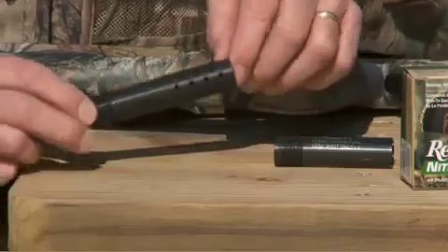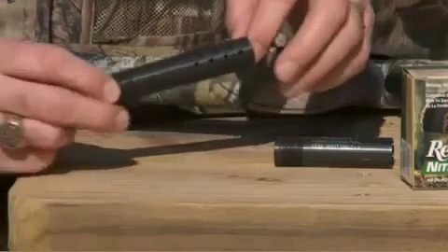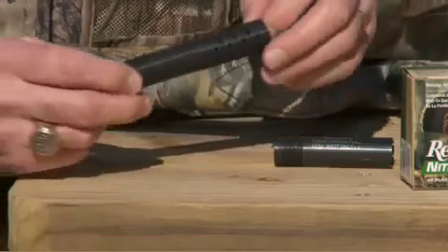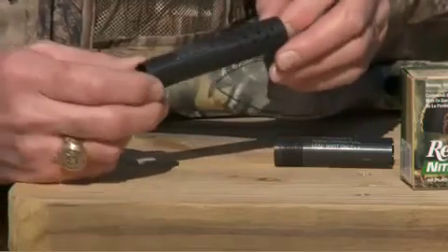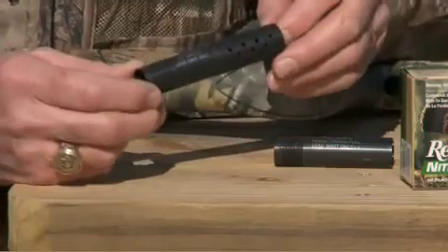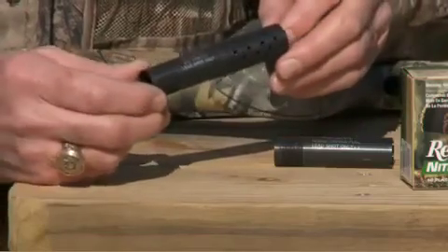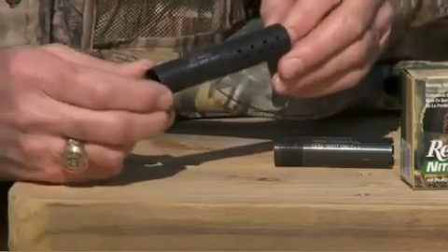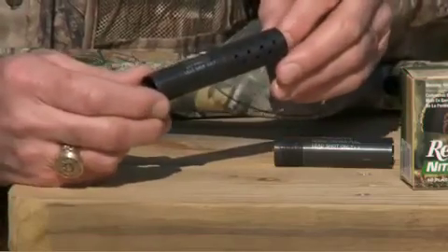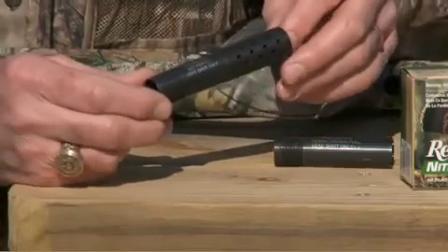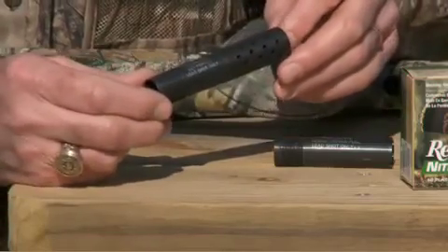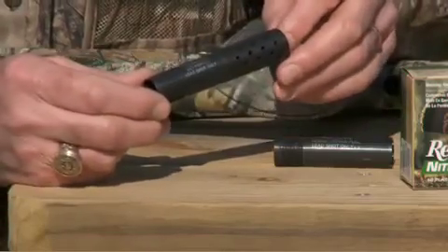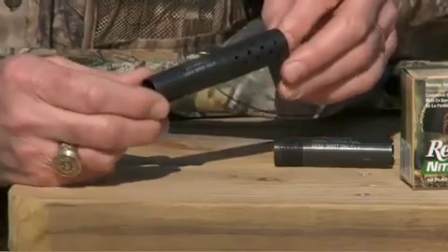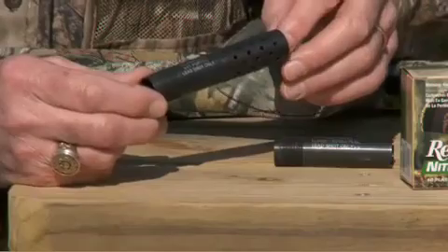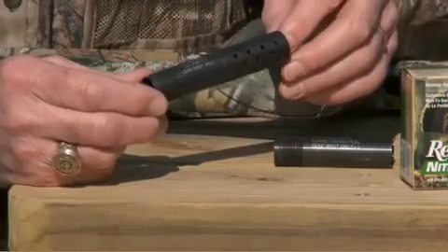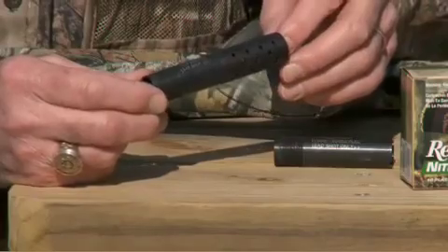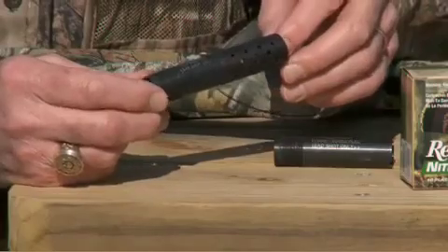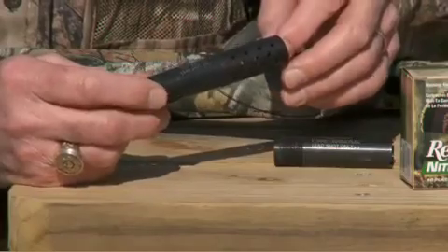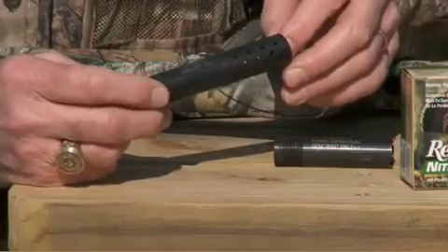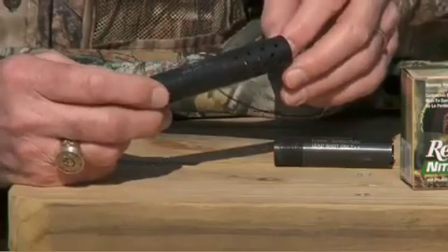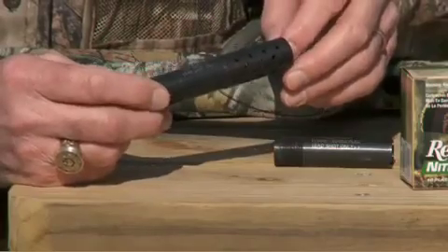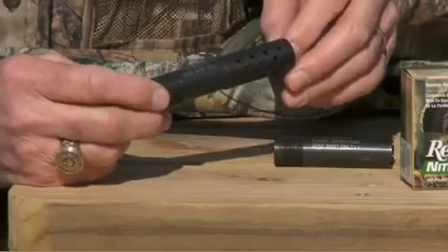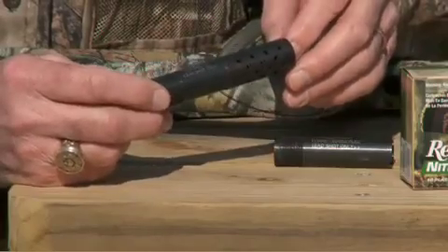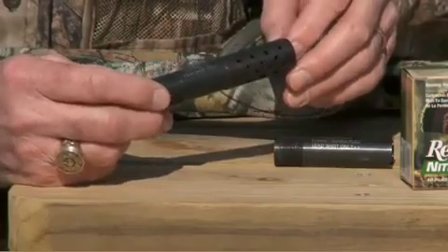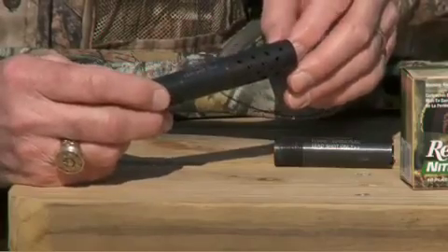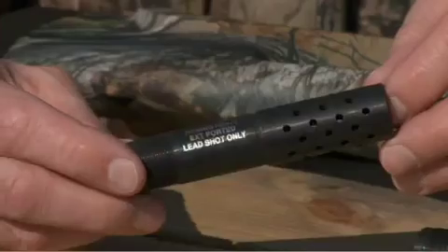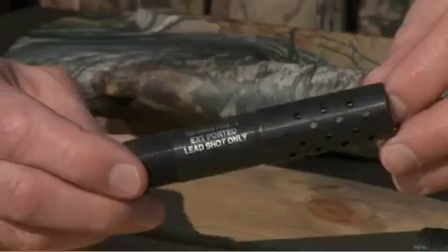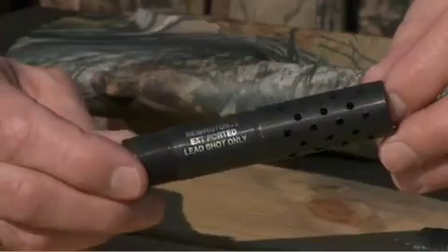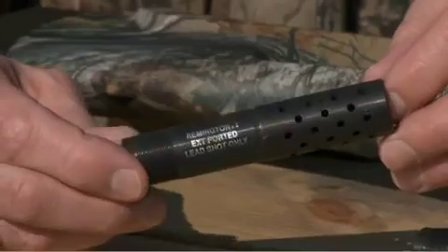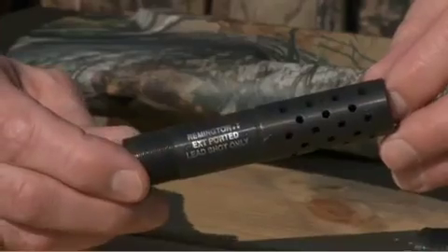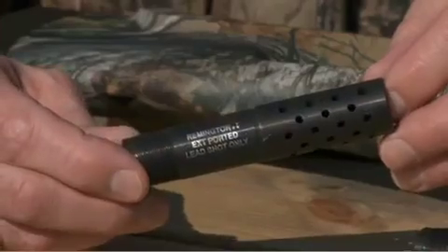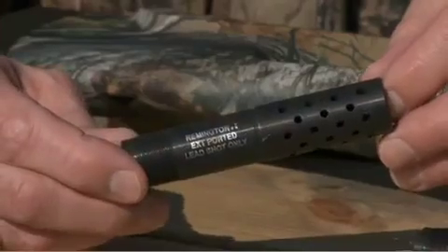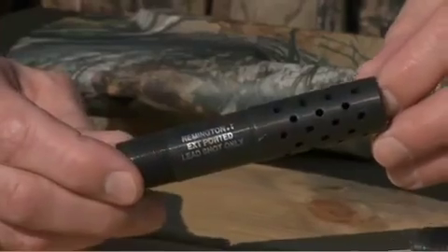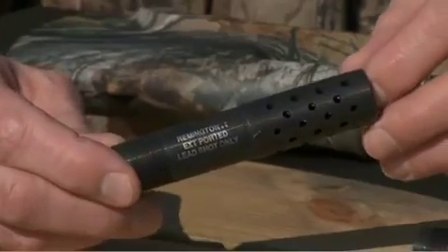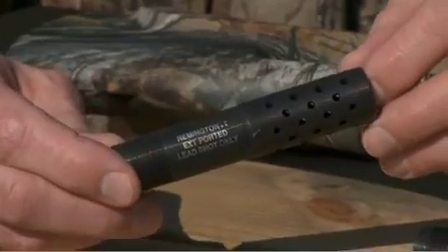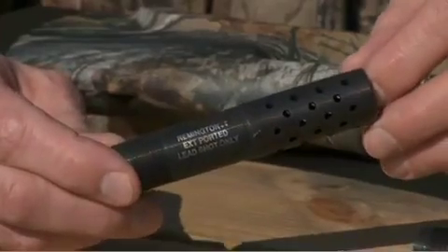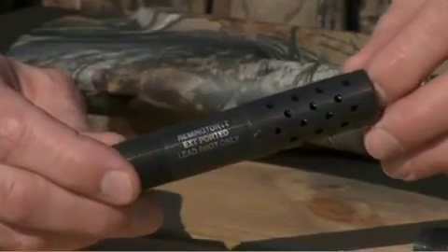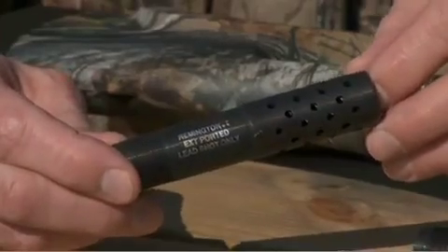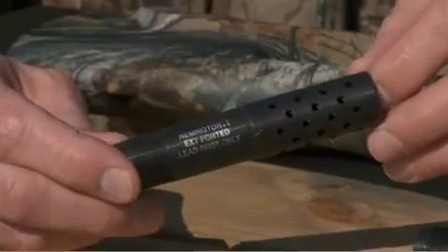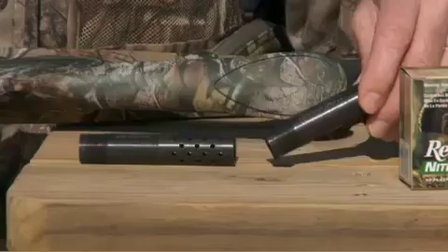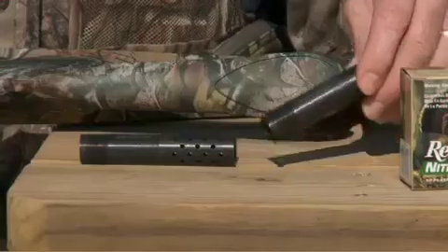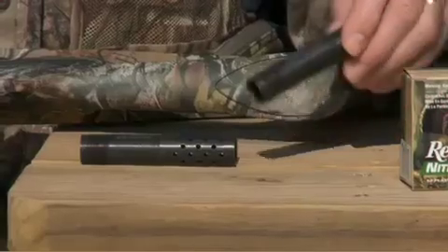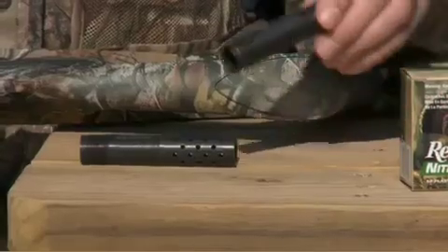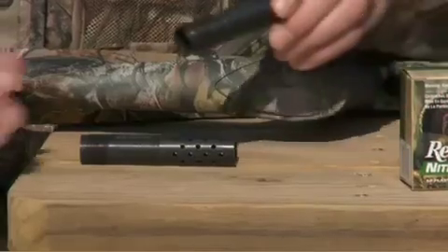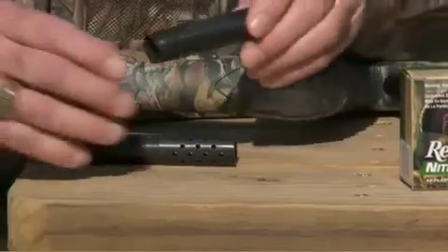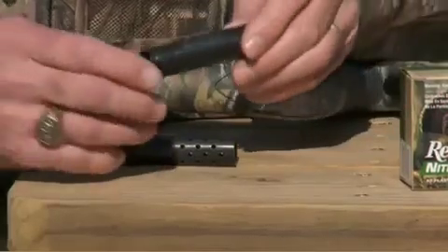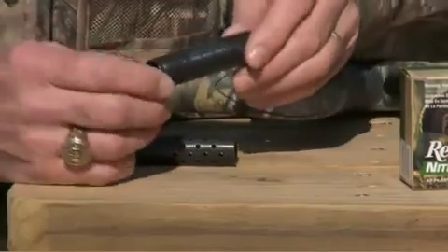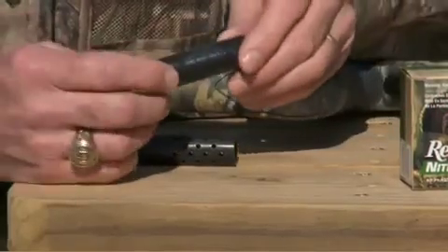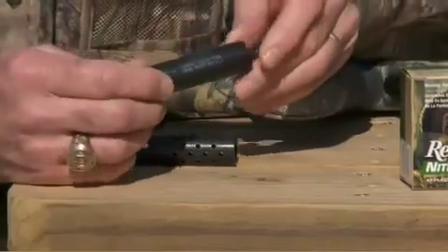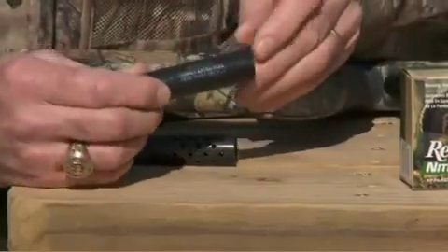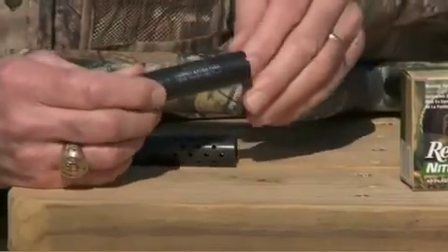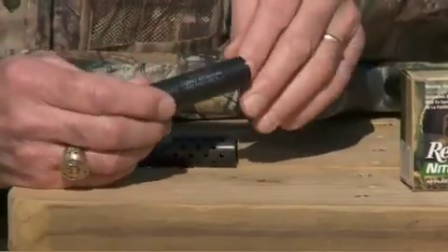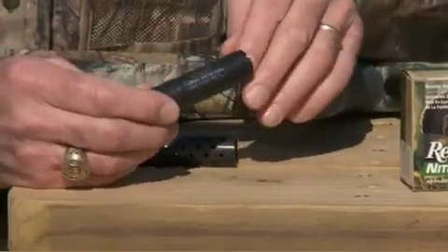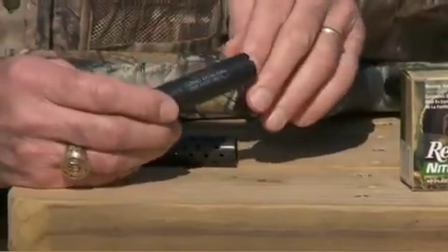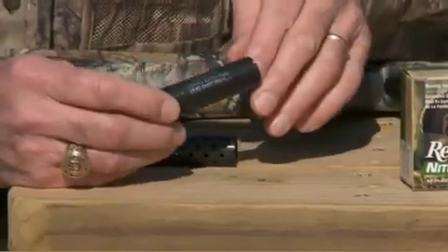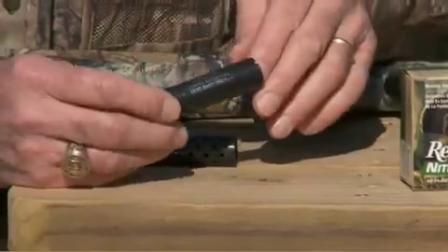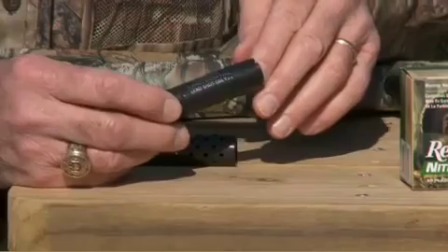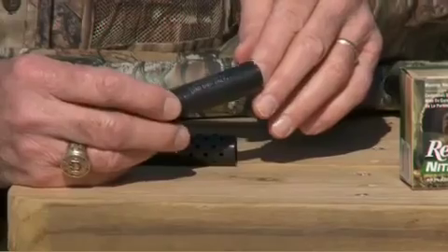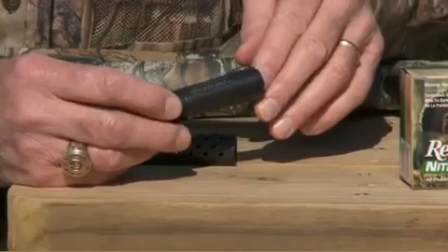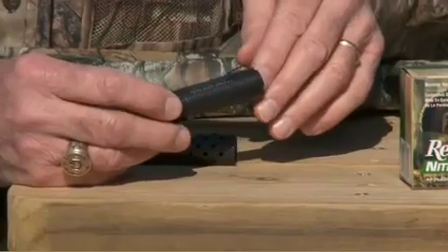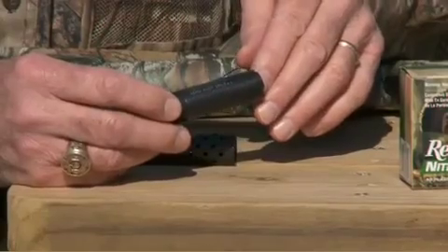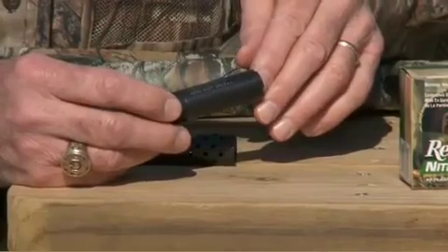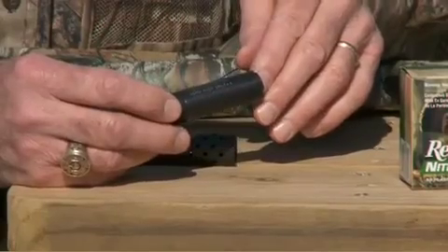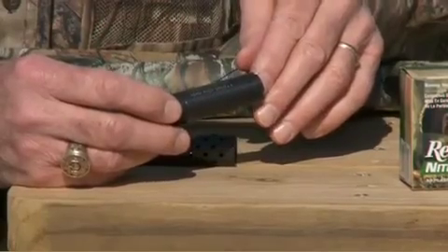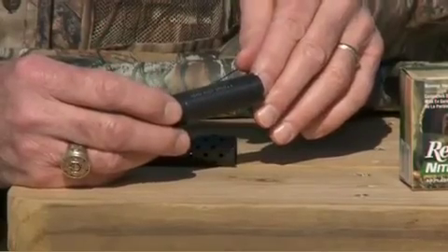Most of the turkey choke tubes you see are extended; some of them come with holes in them. We also make it in a turkey extra full choke tube.